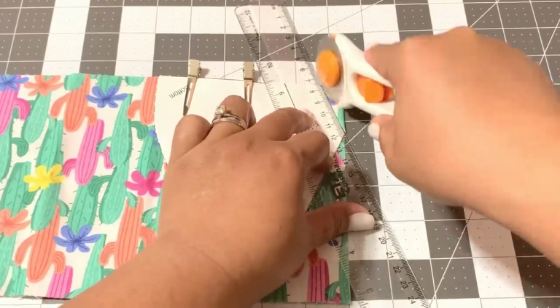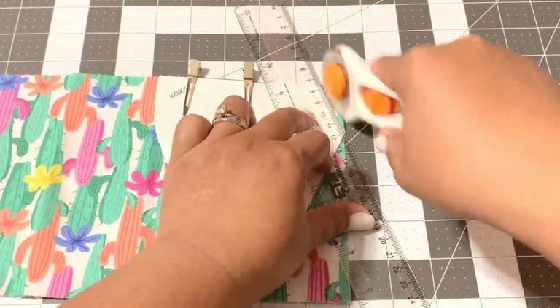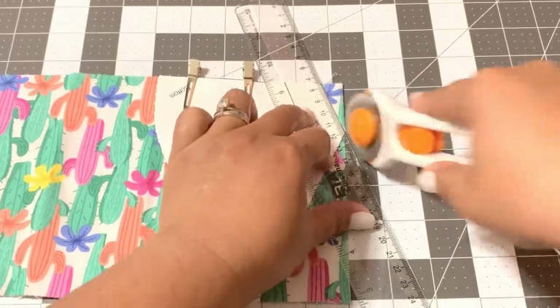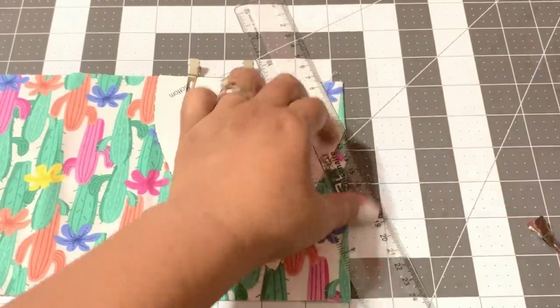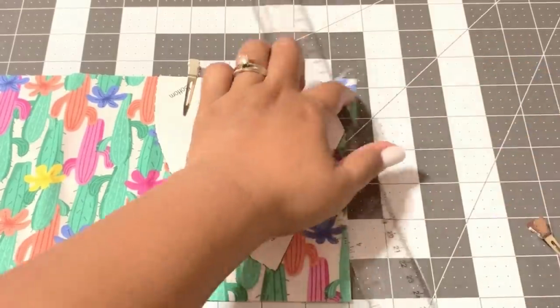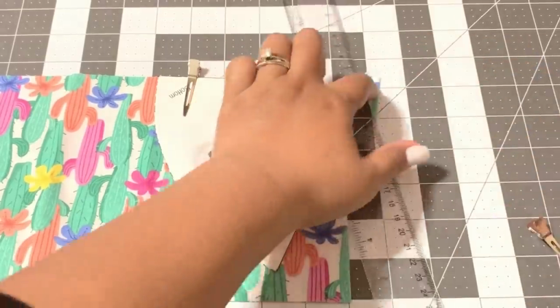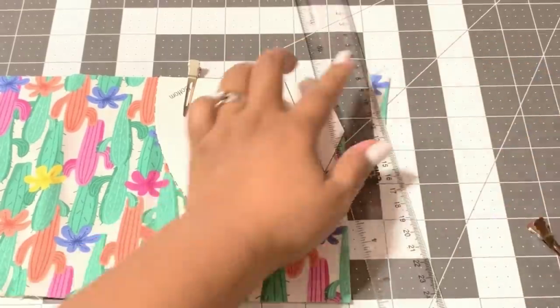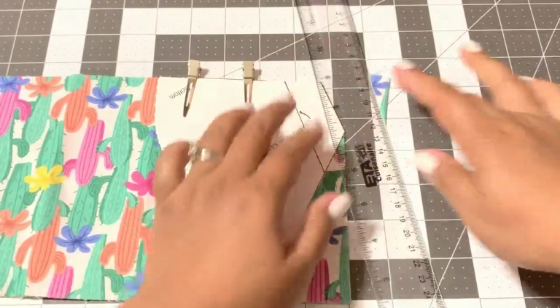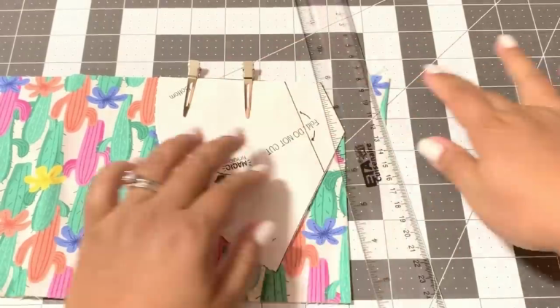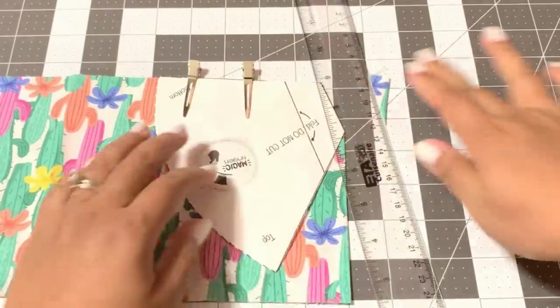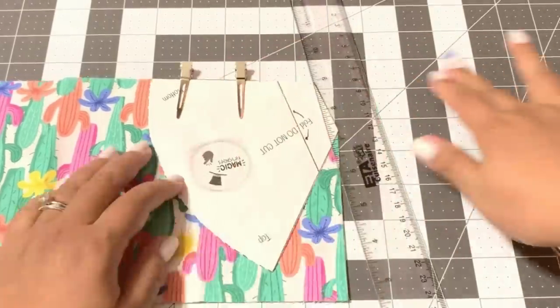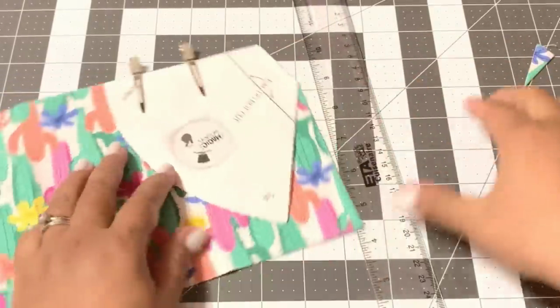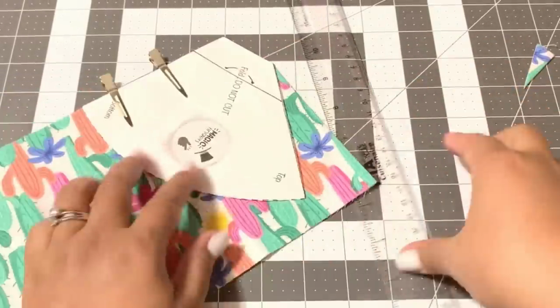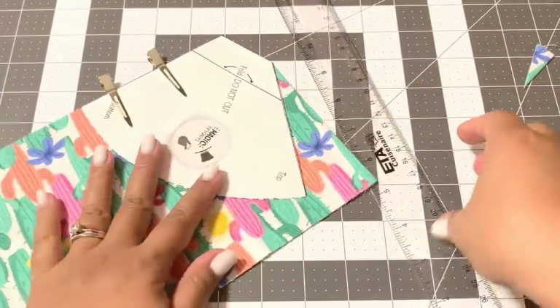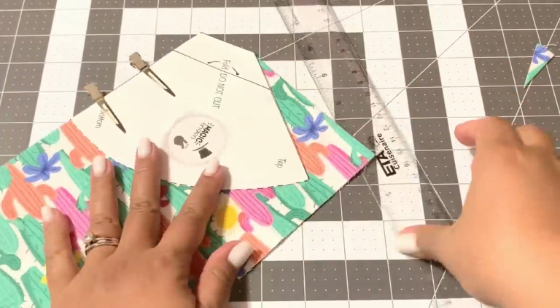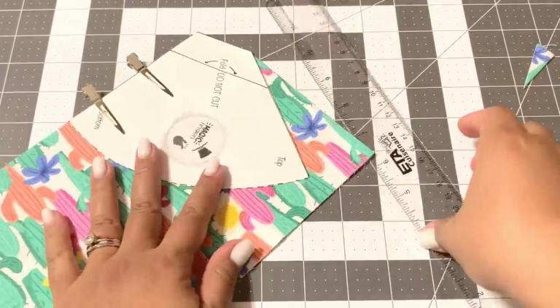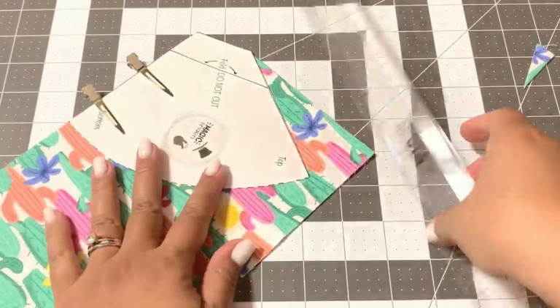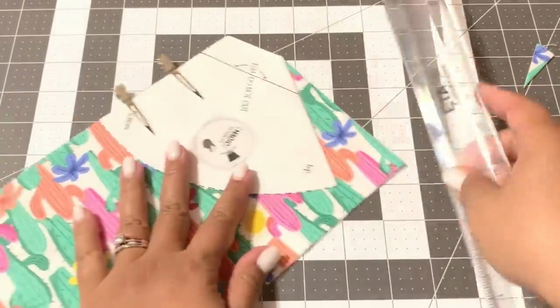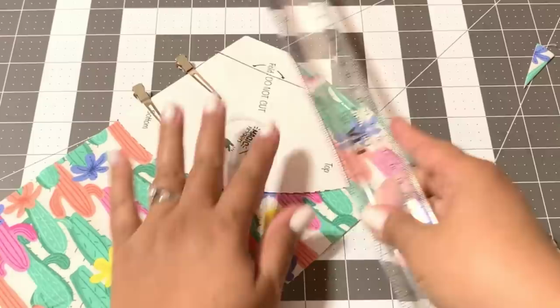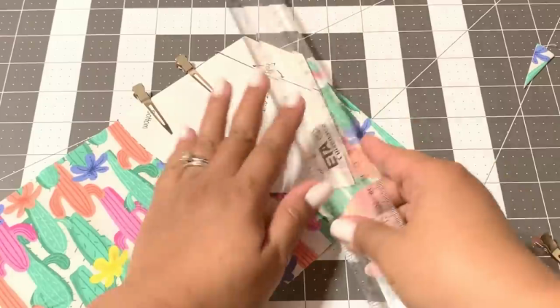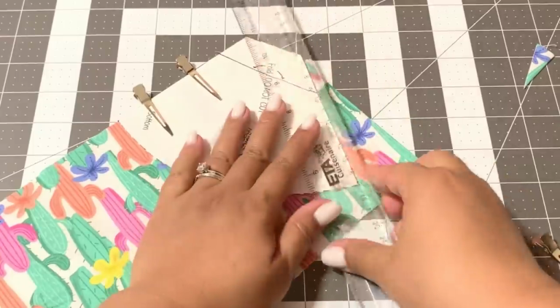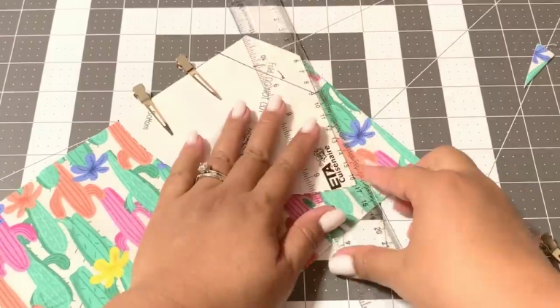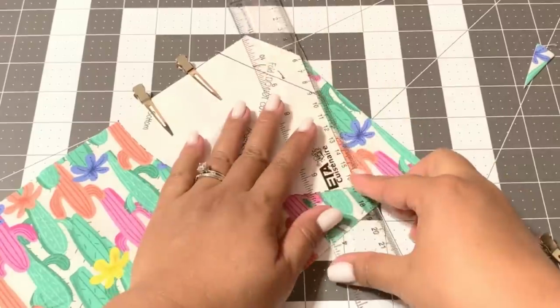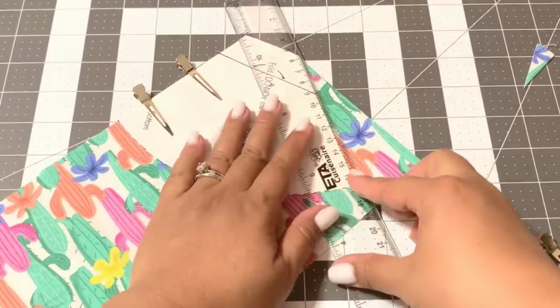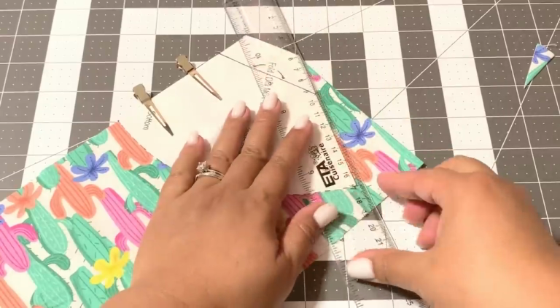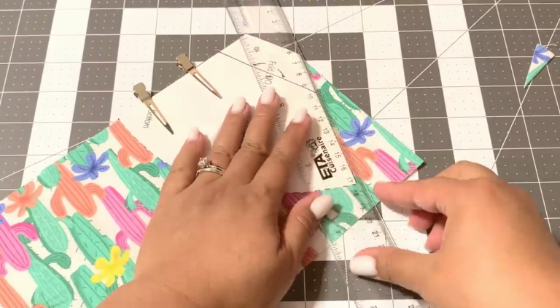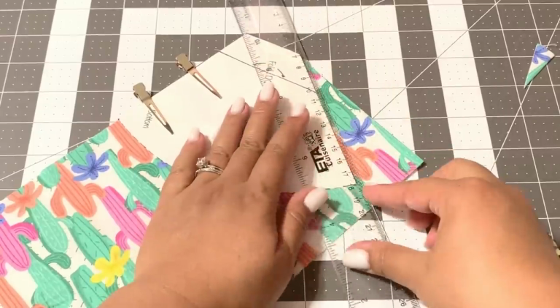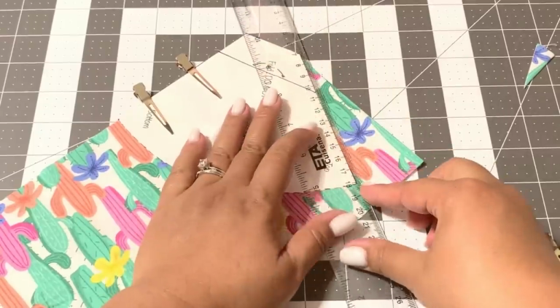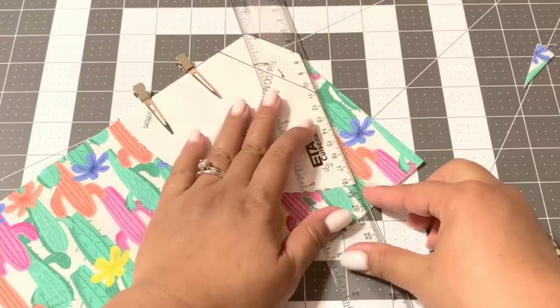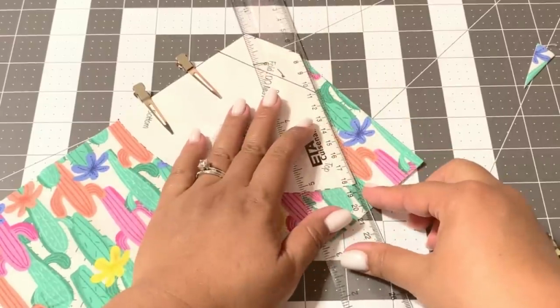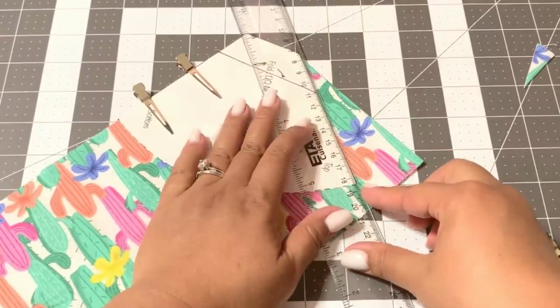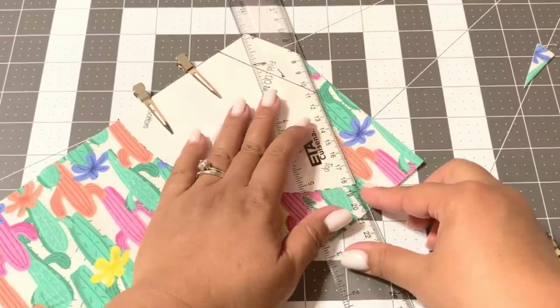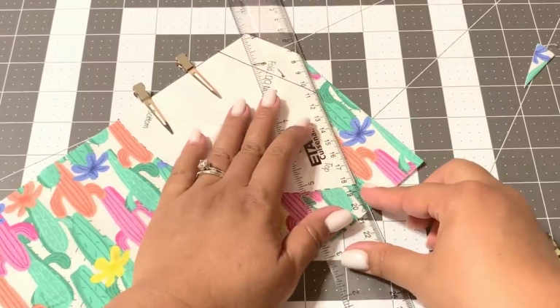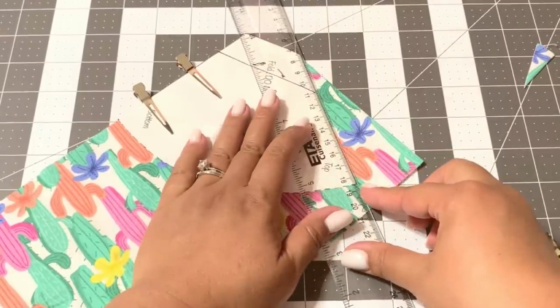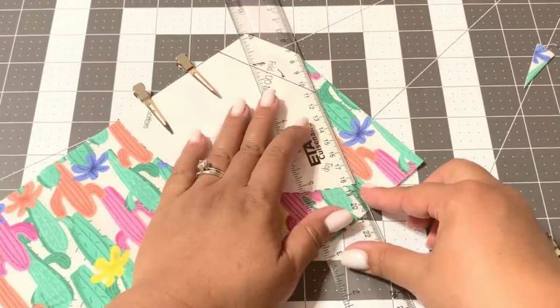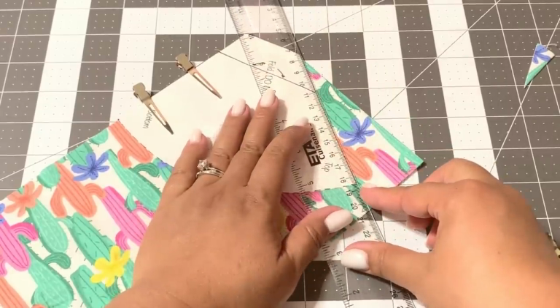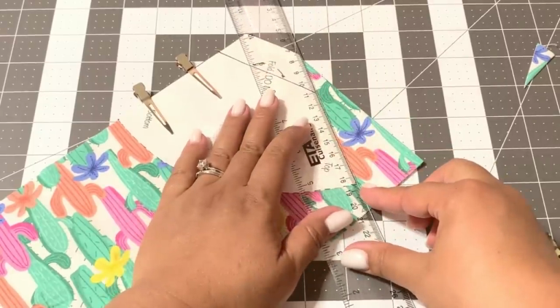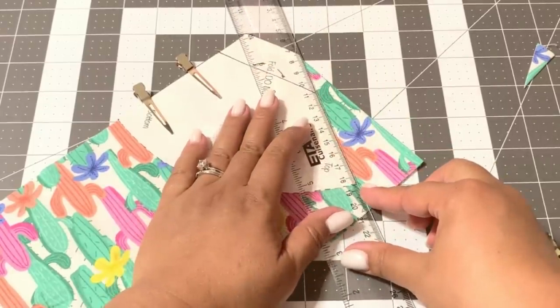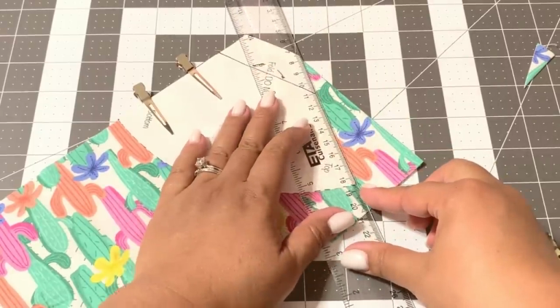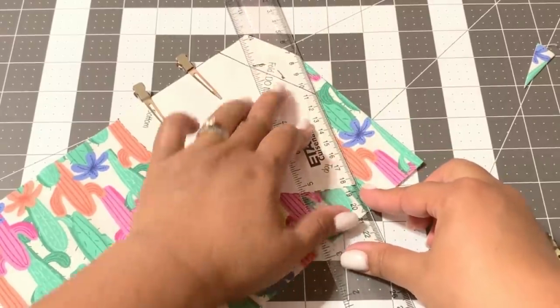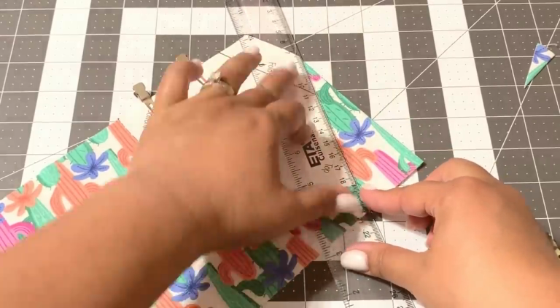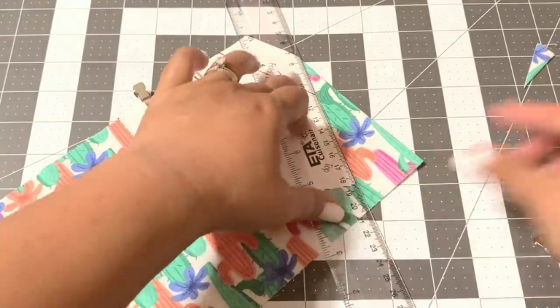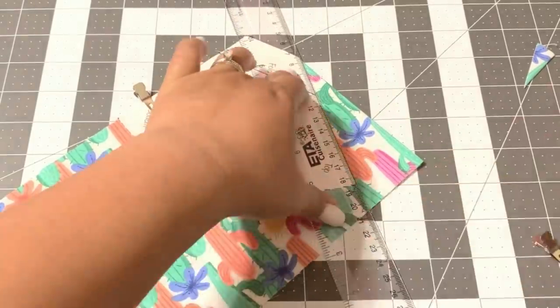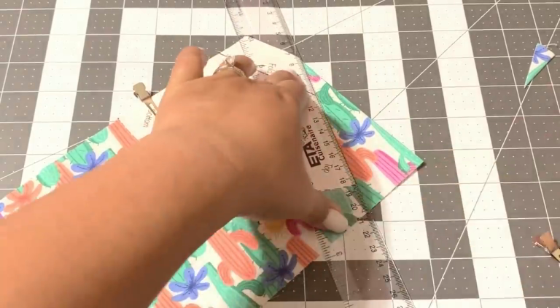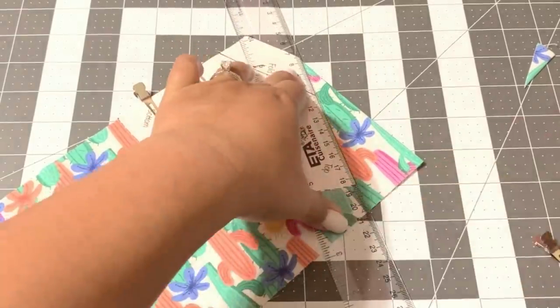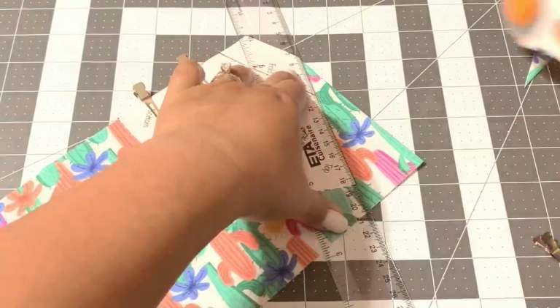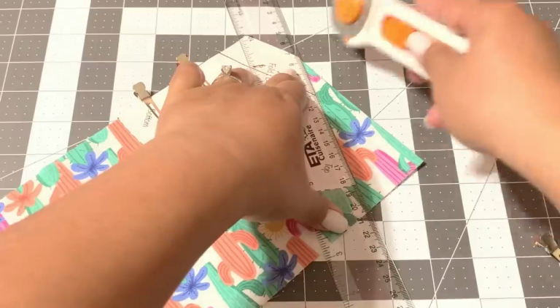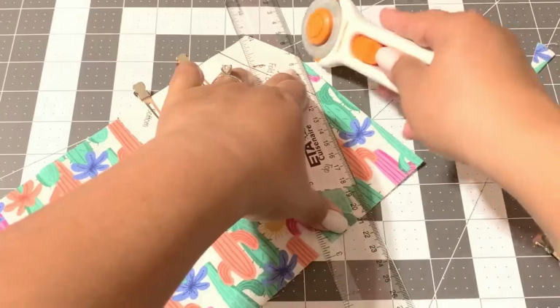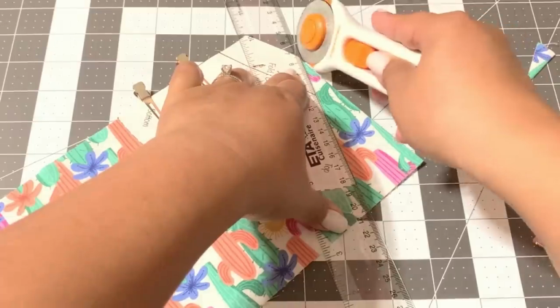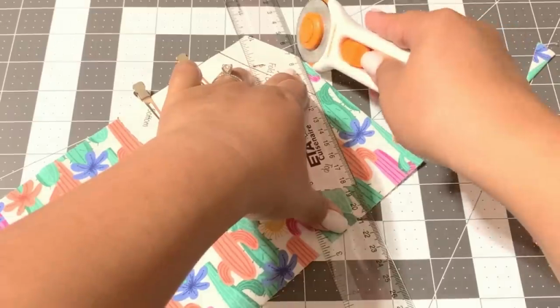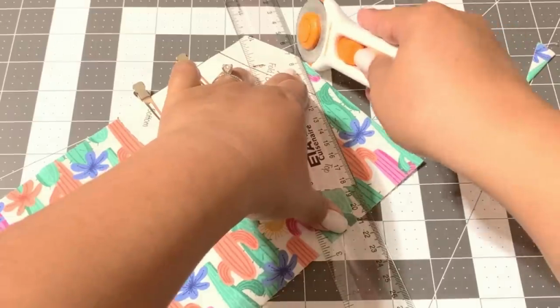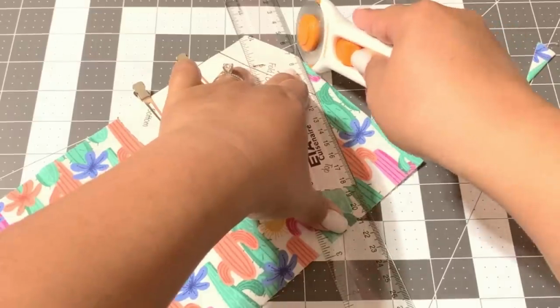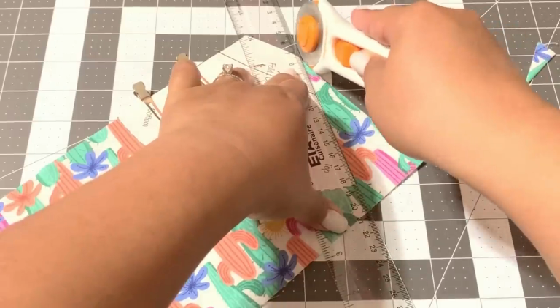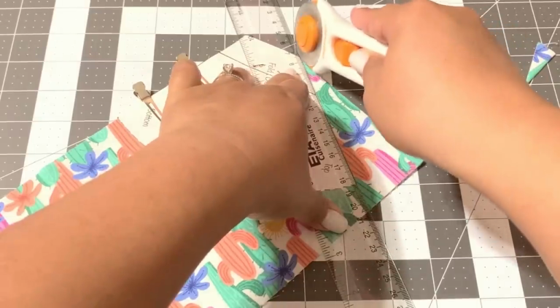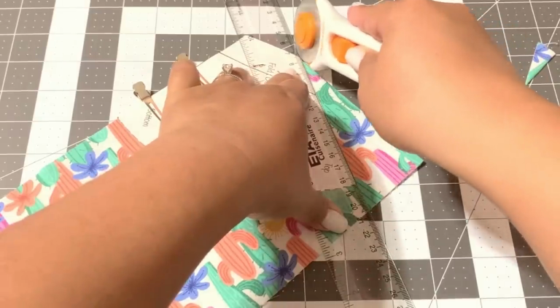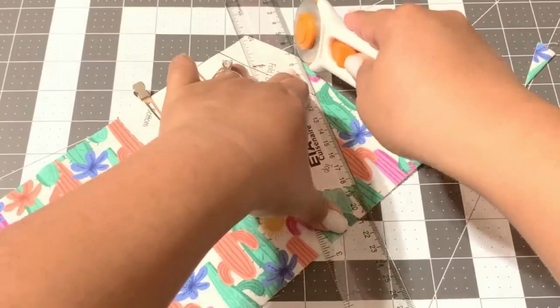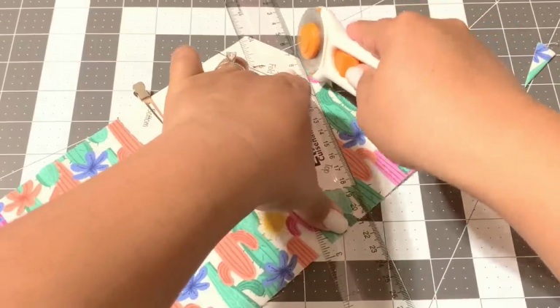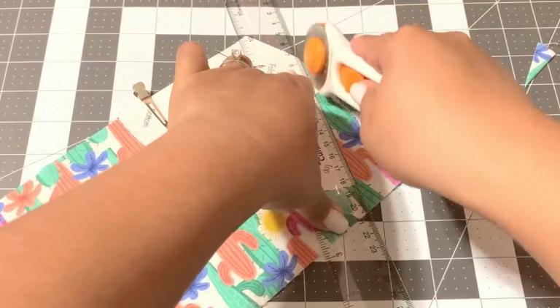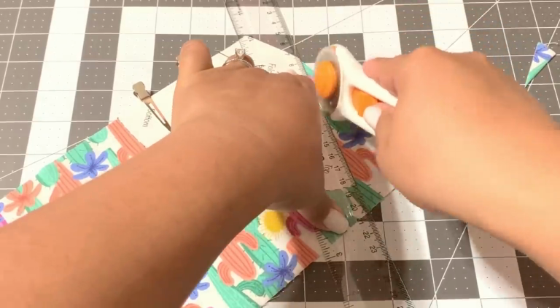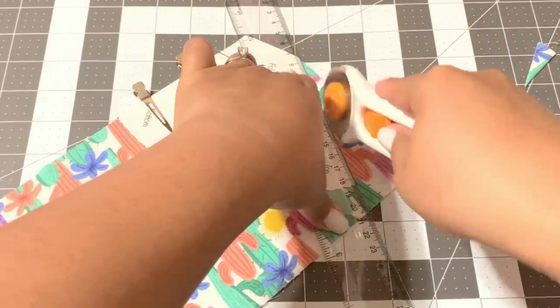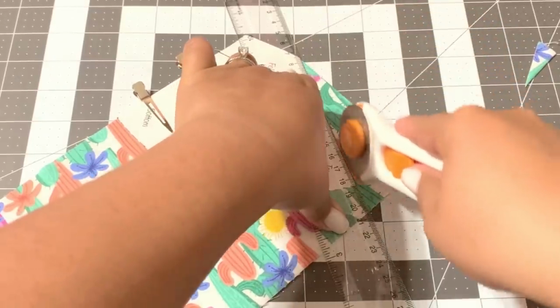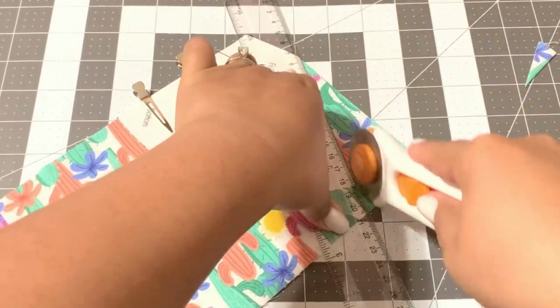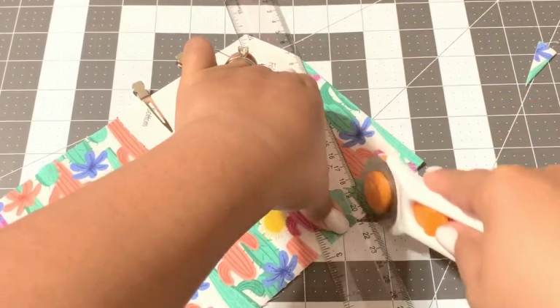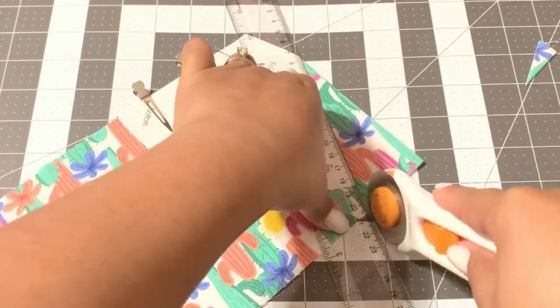My fabric is layered, so there are two pieces of fabric underneath this one pattern that I'm cutting.